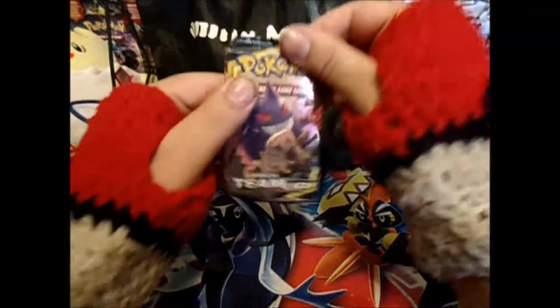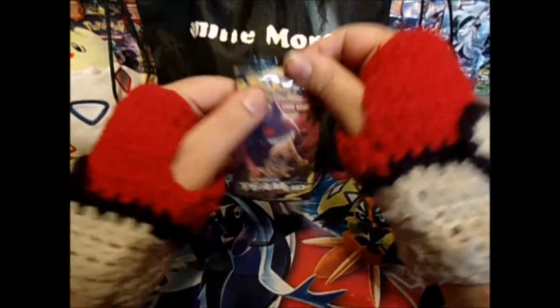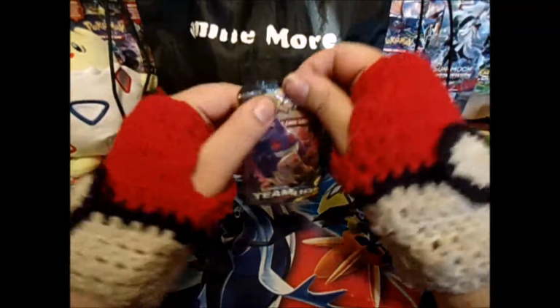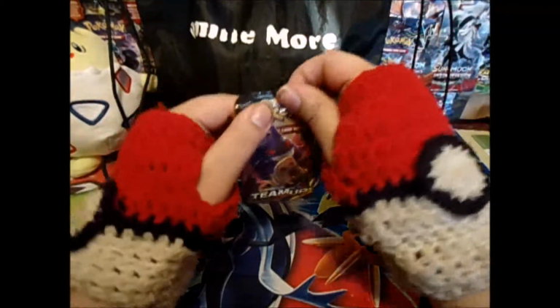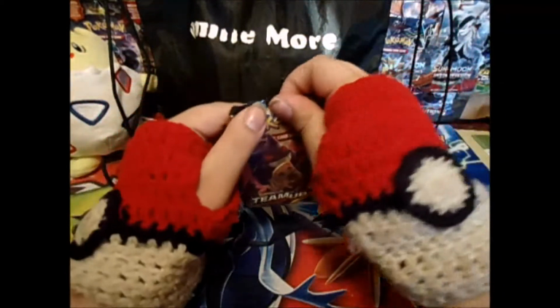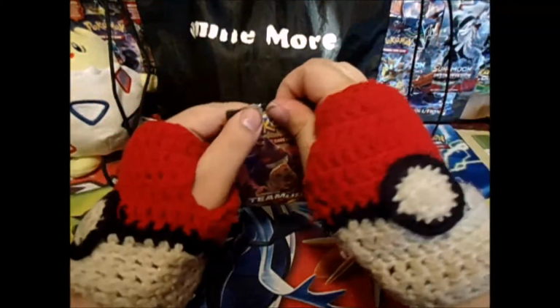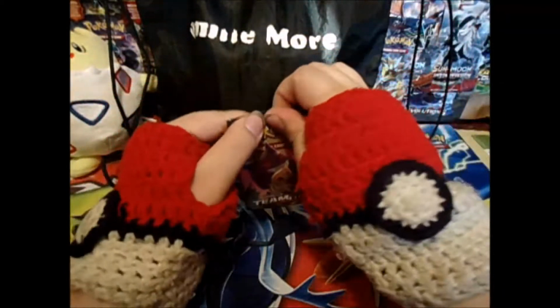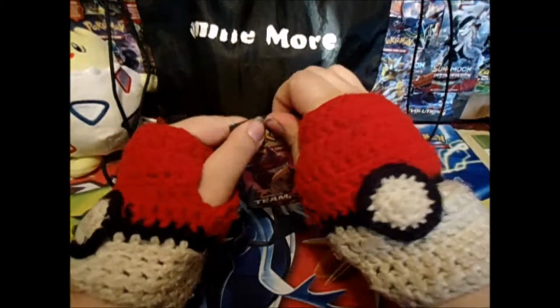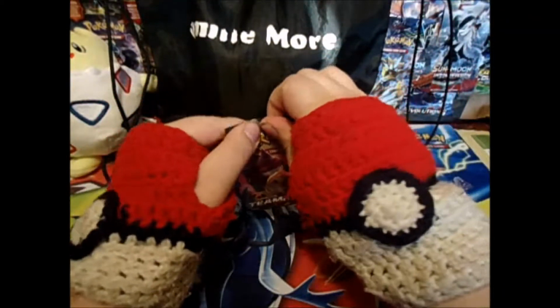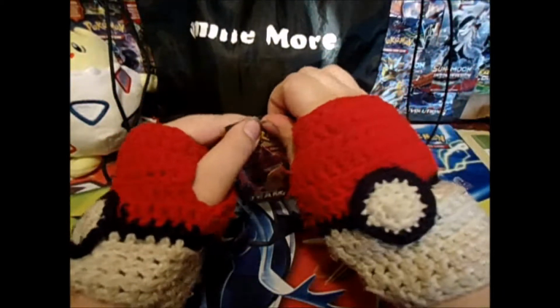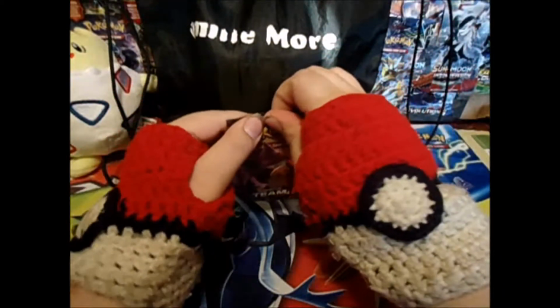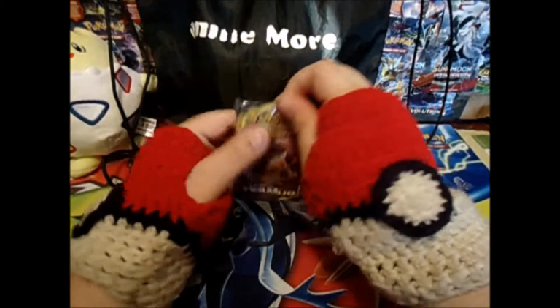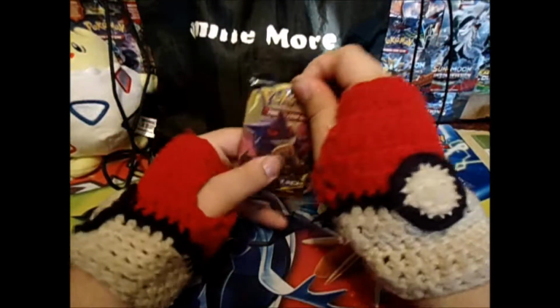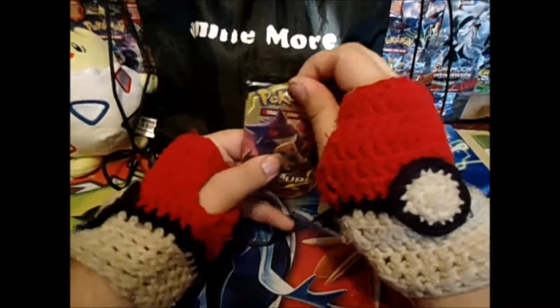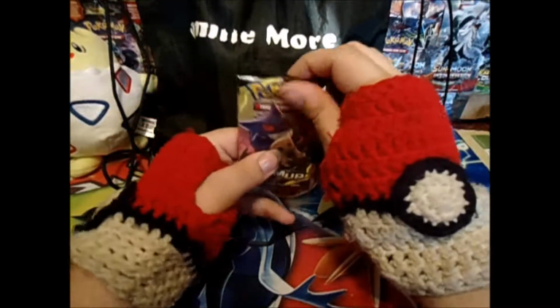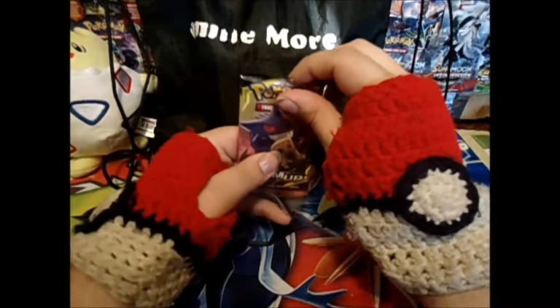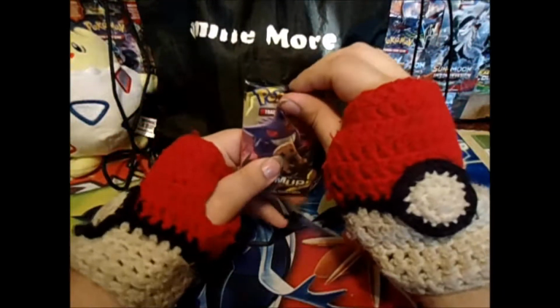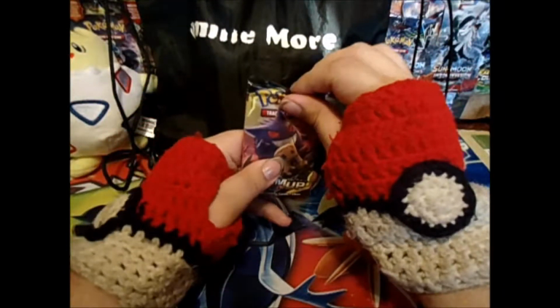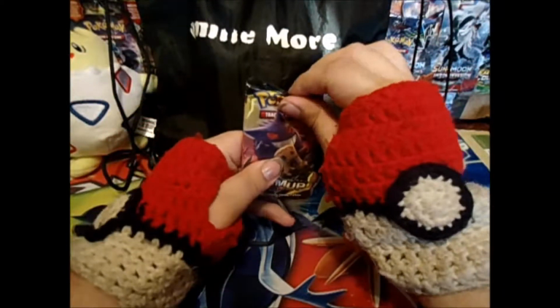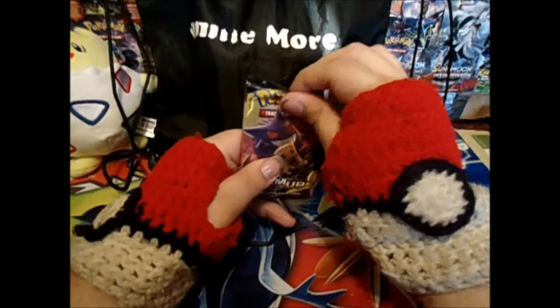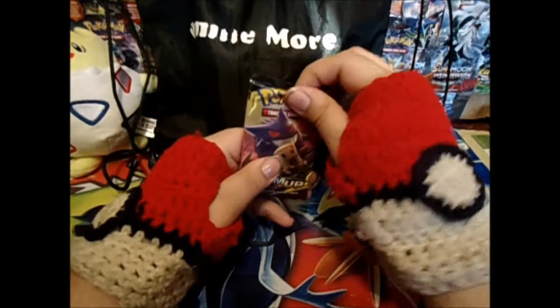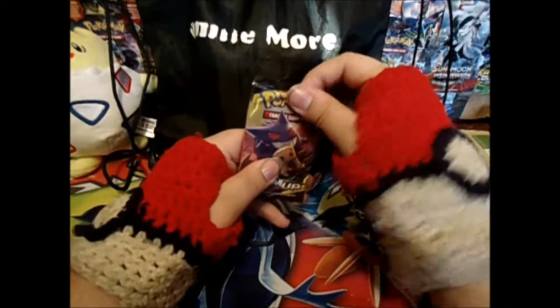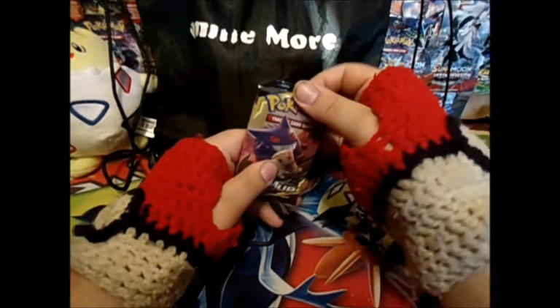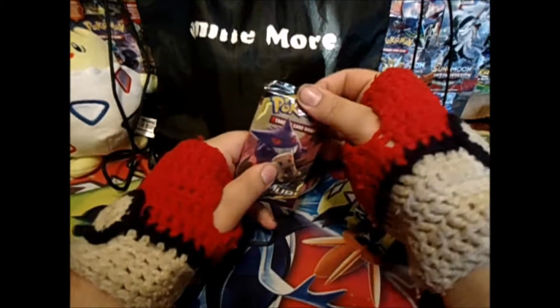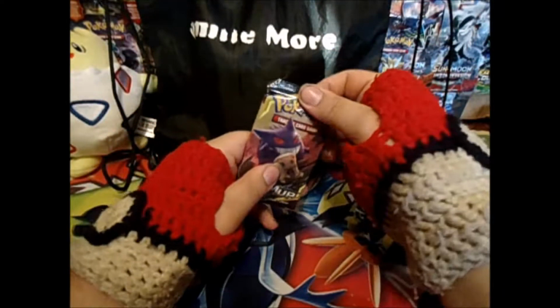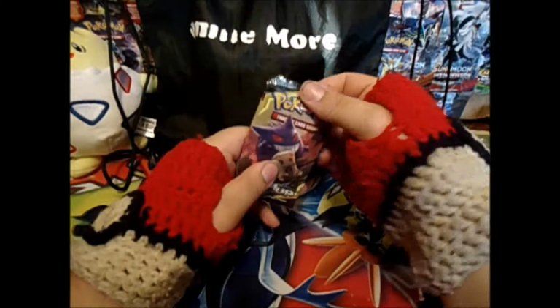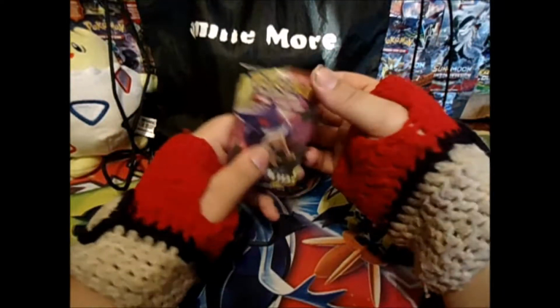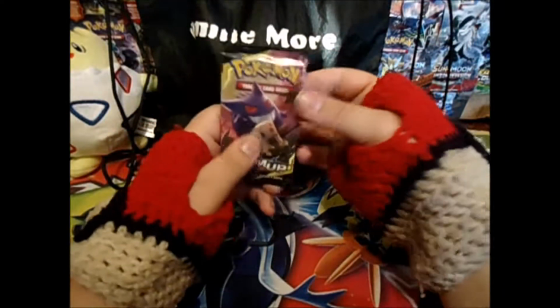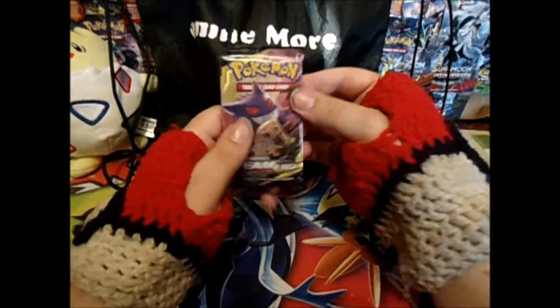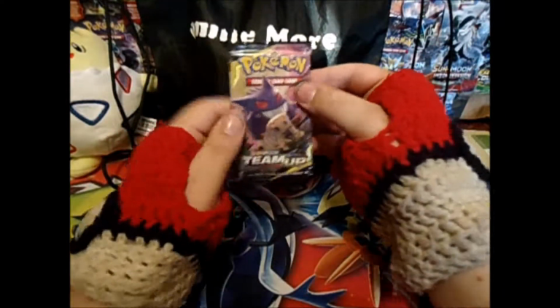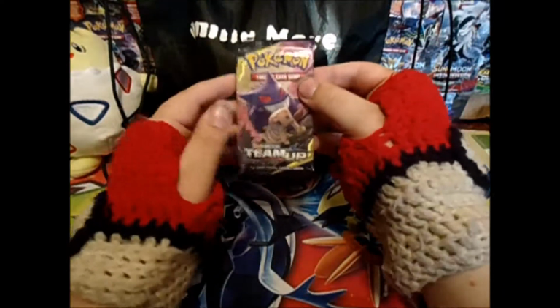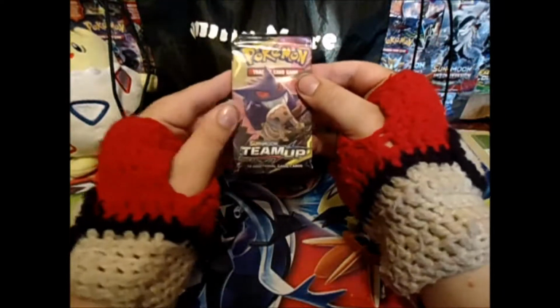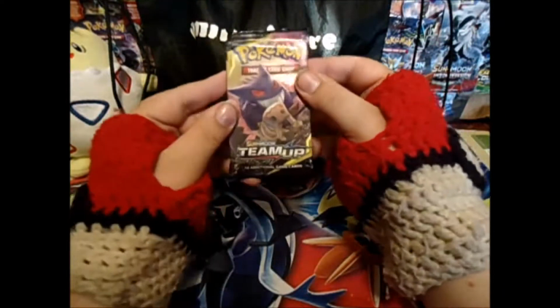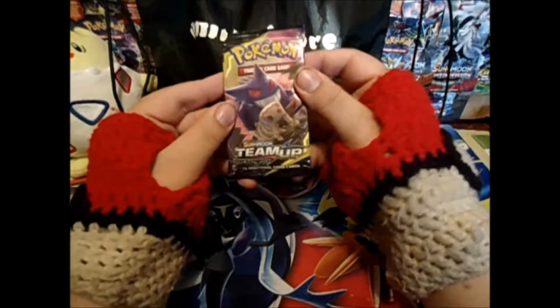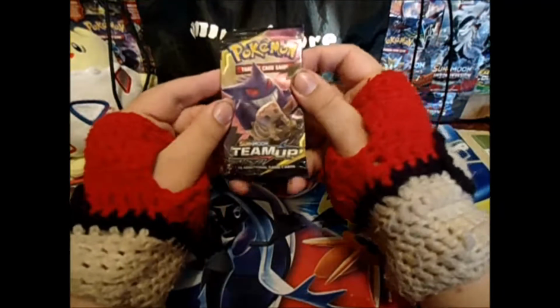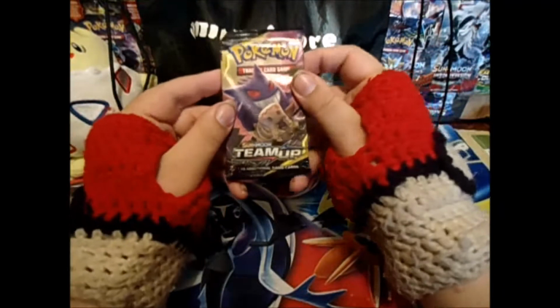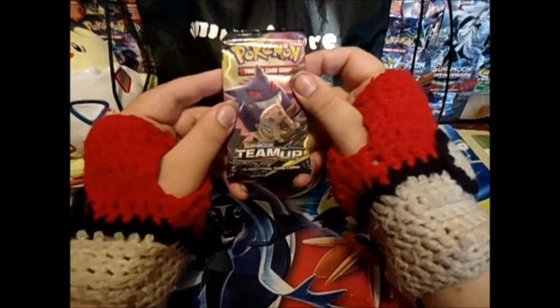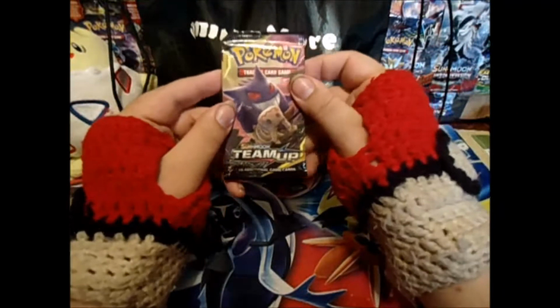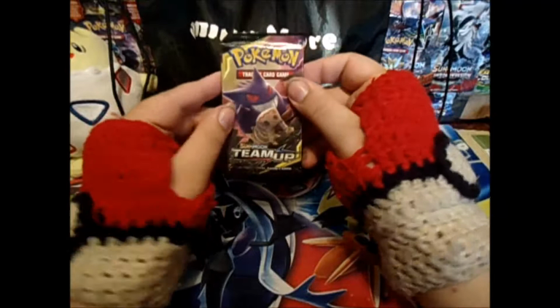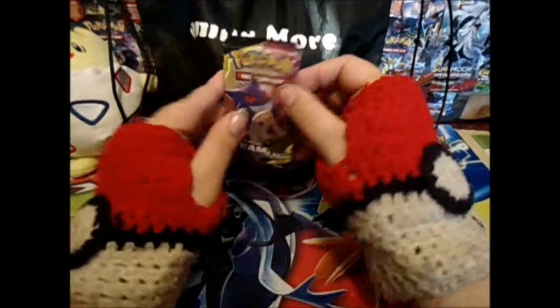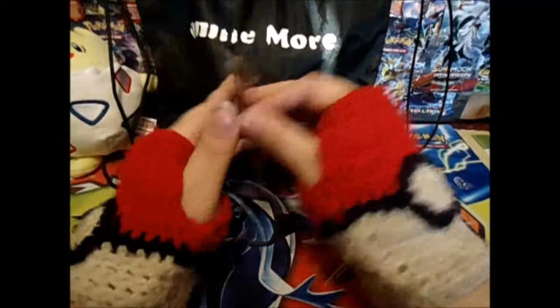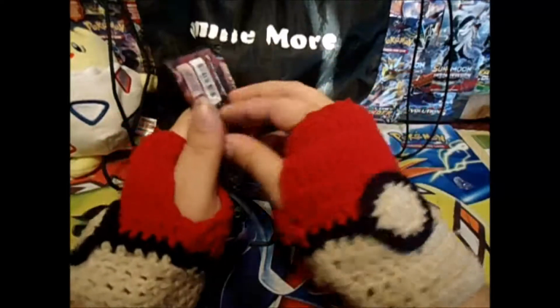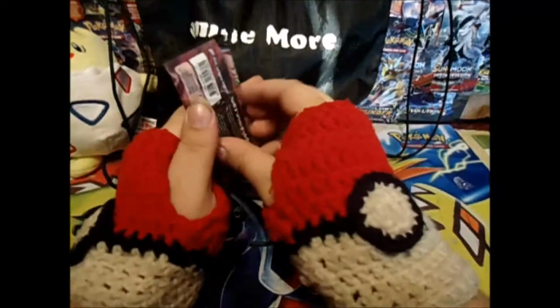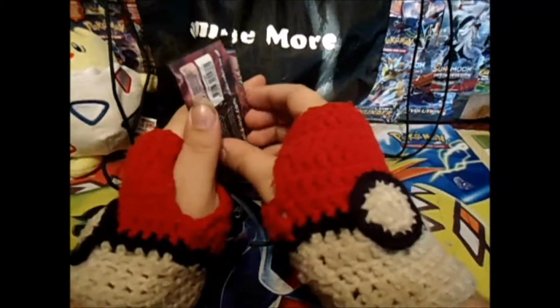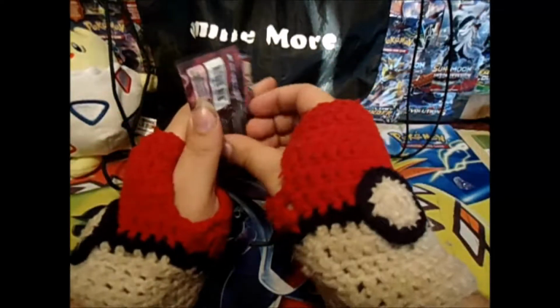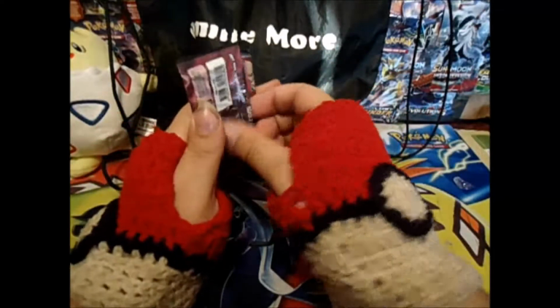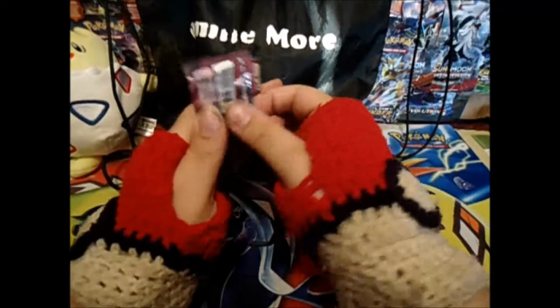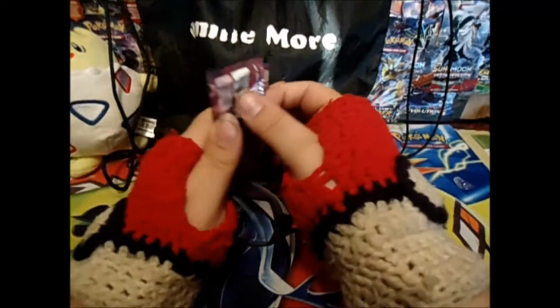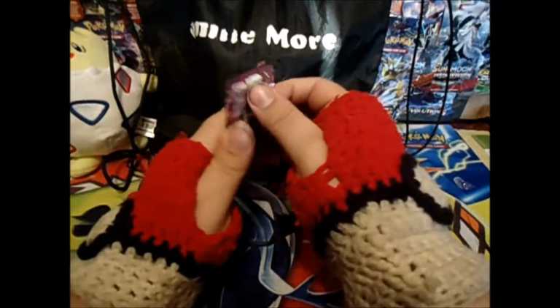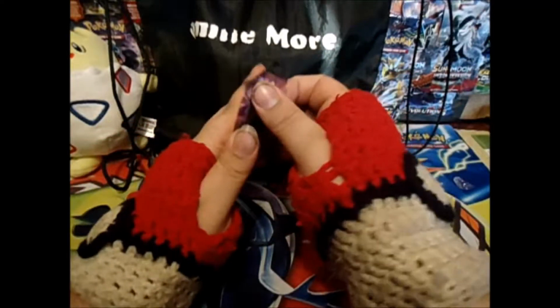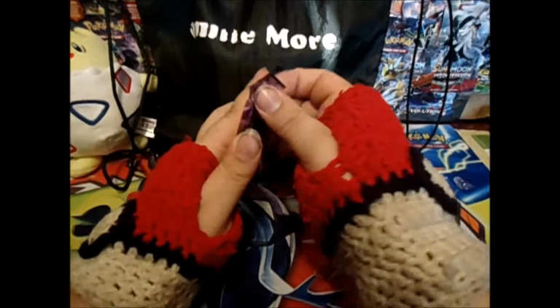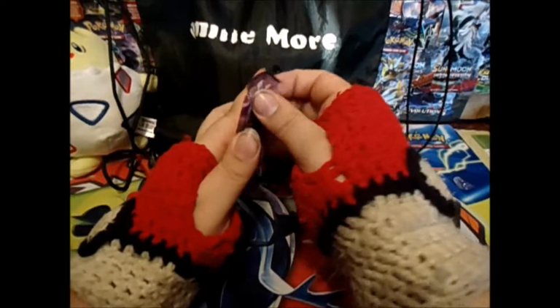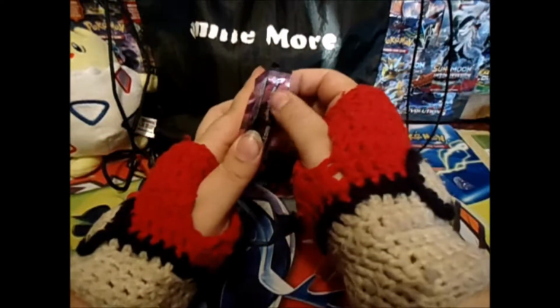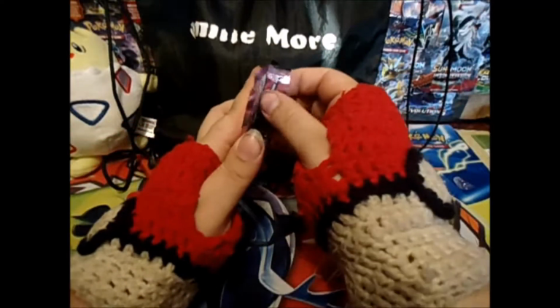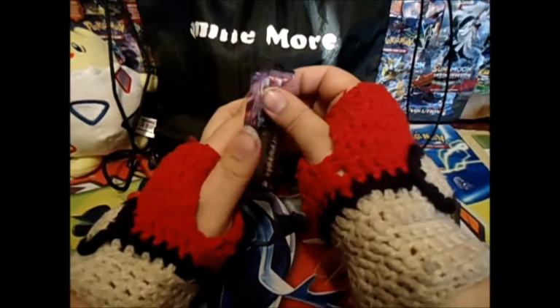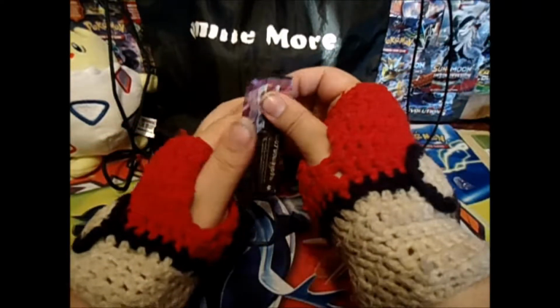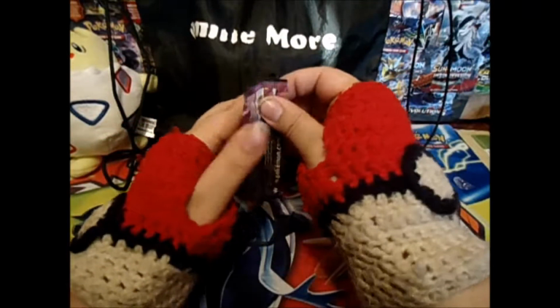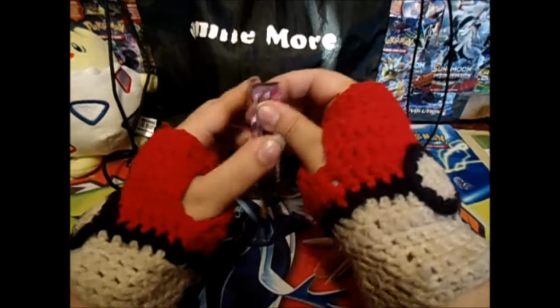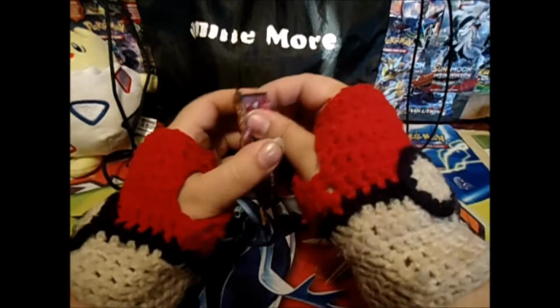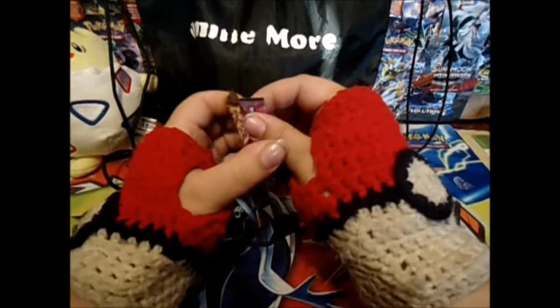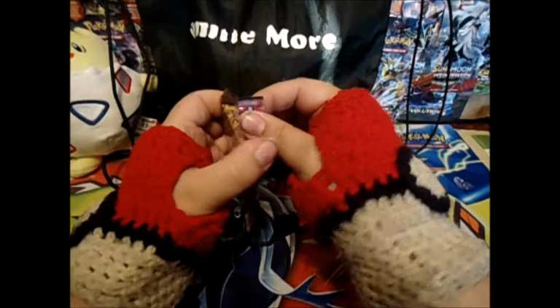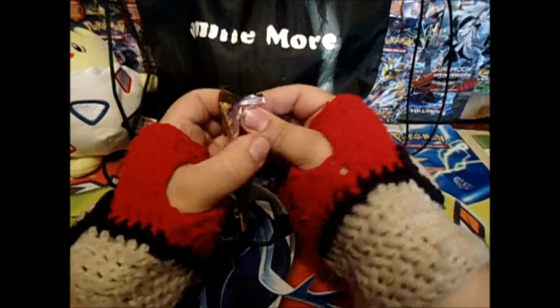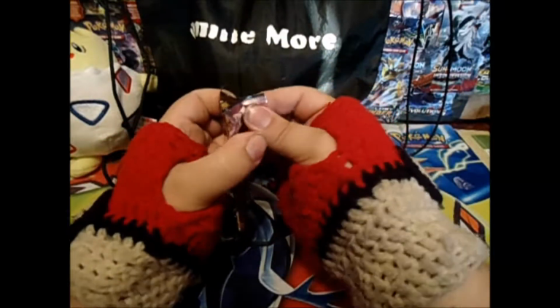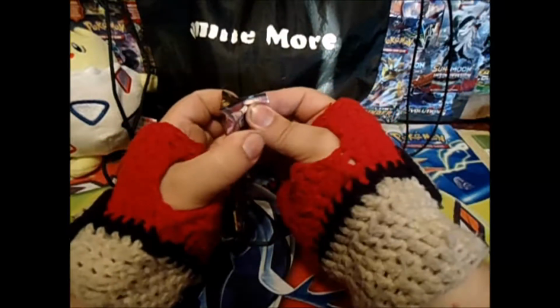For this here, we pulled a pack of Team Up. All right, Team Up is awesome!